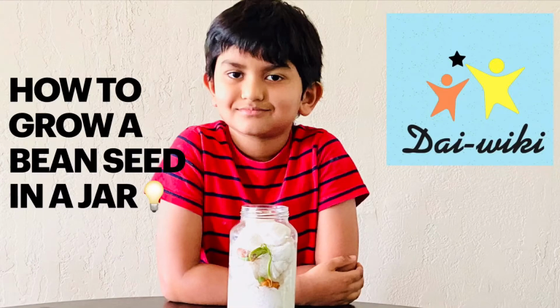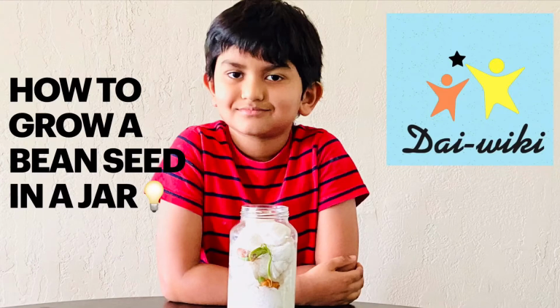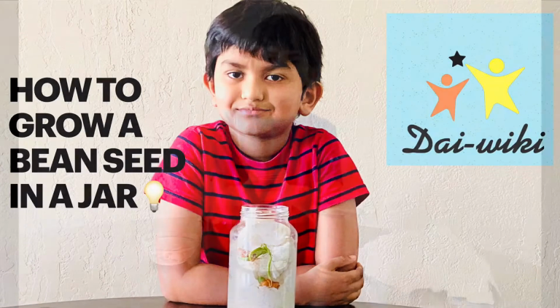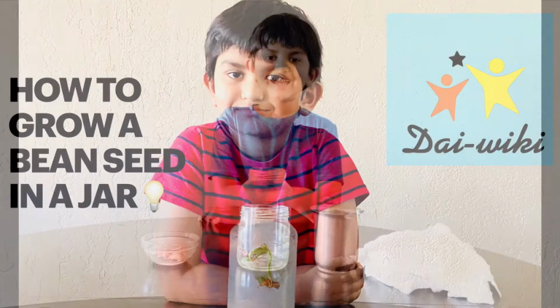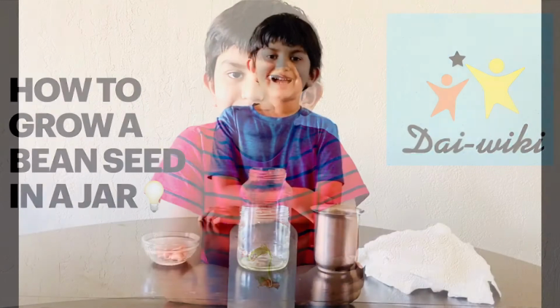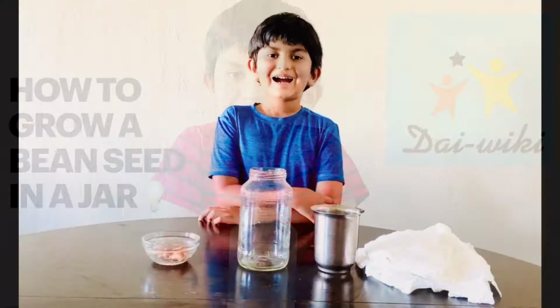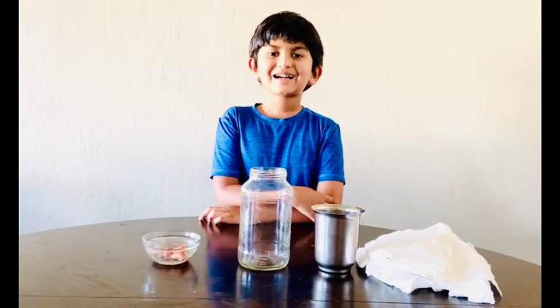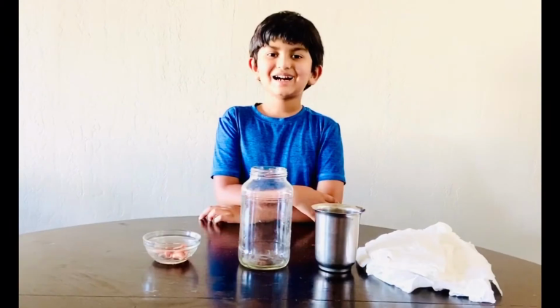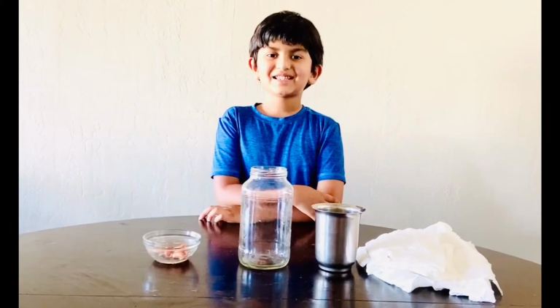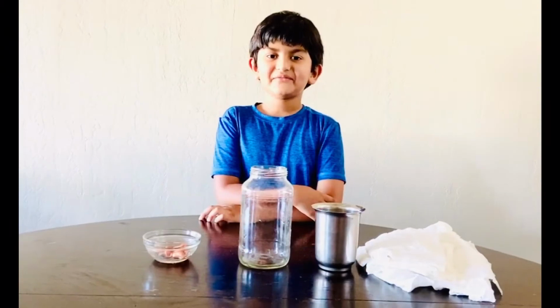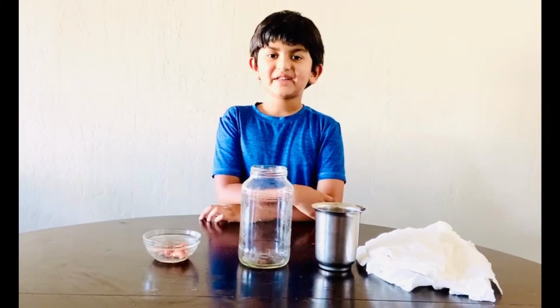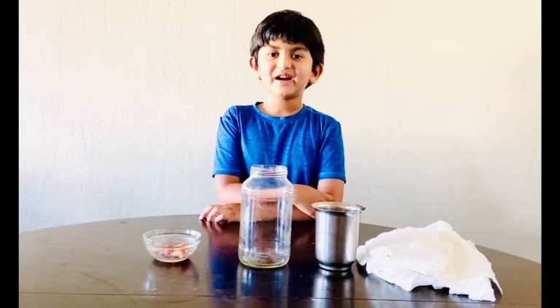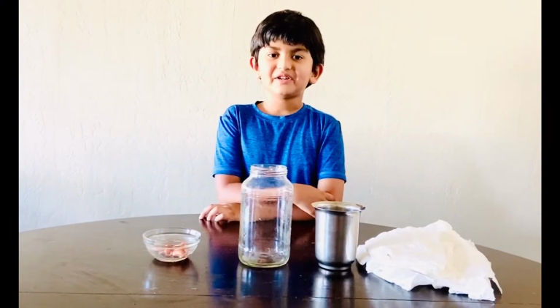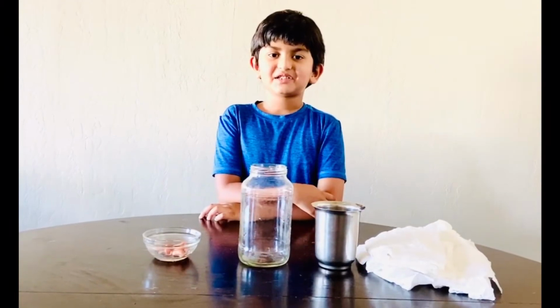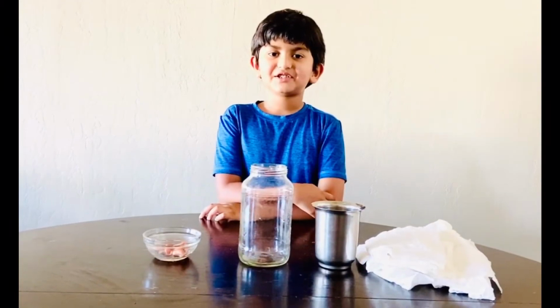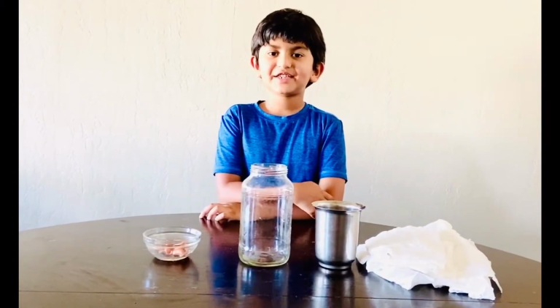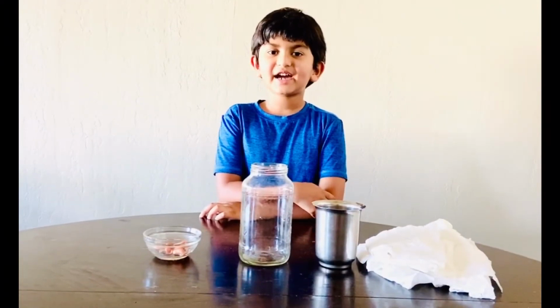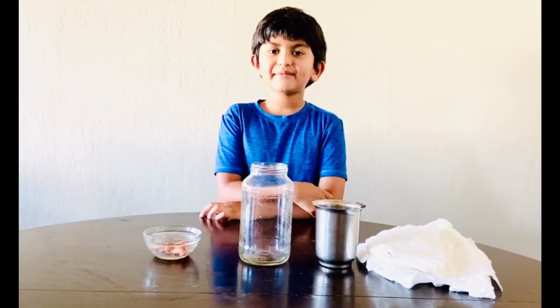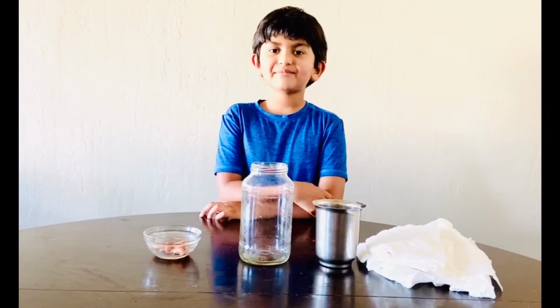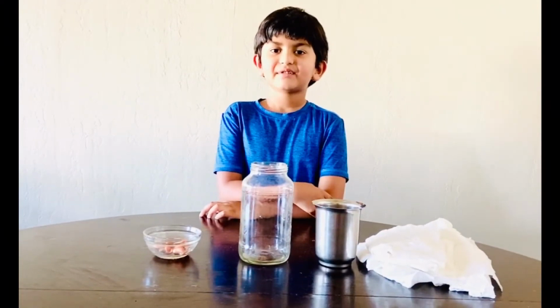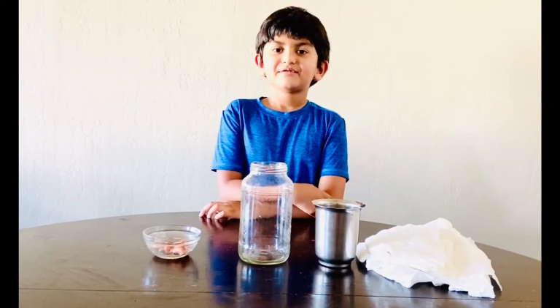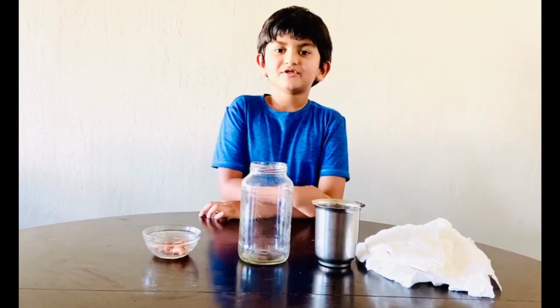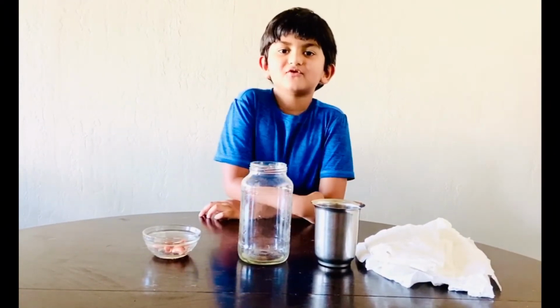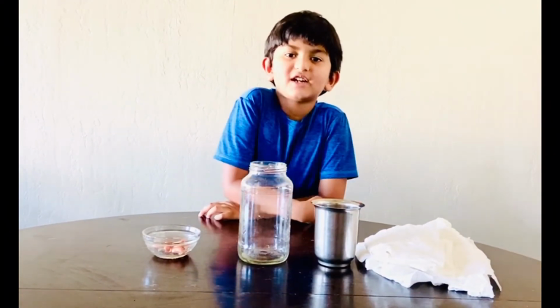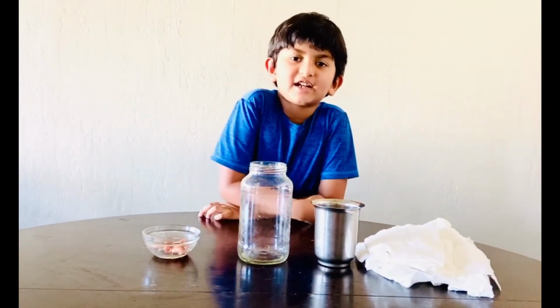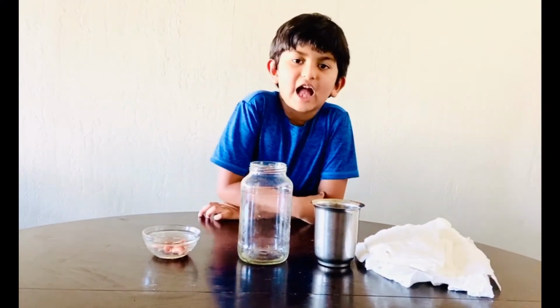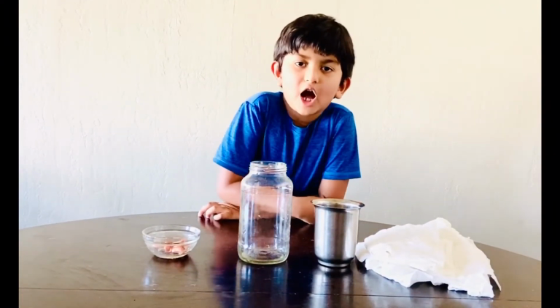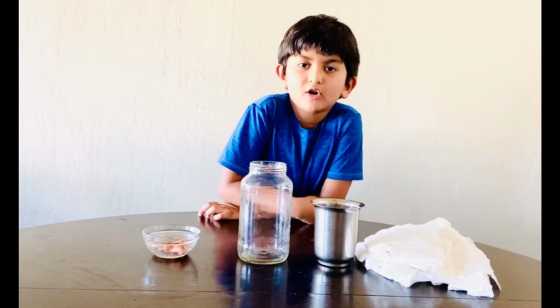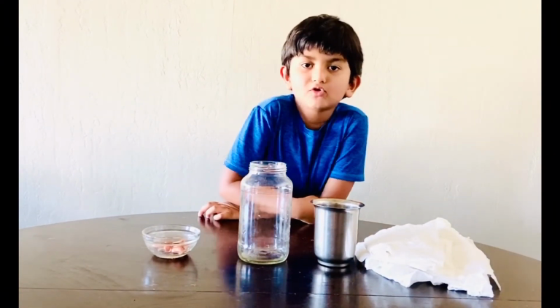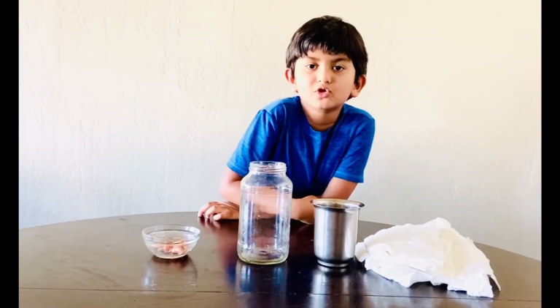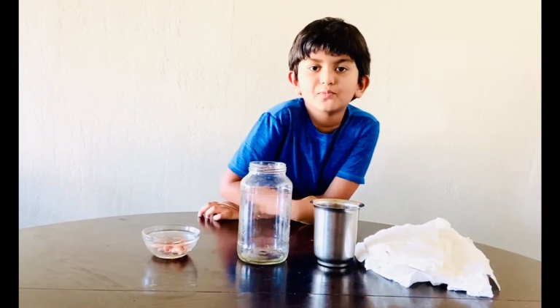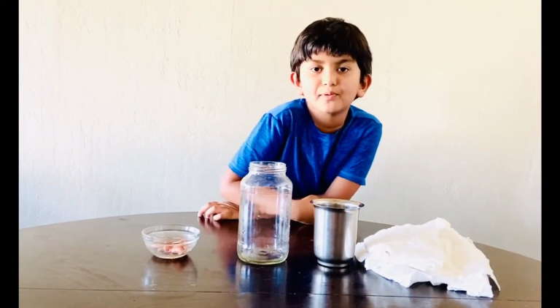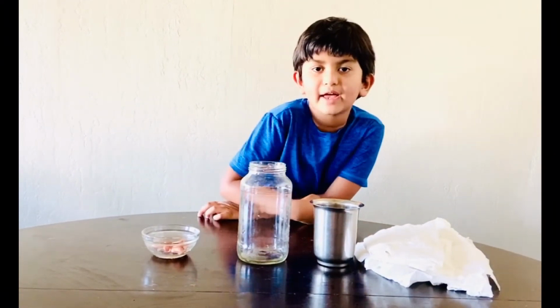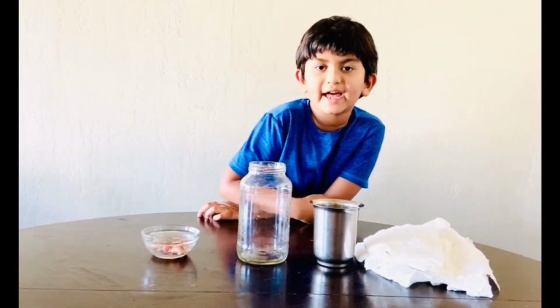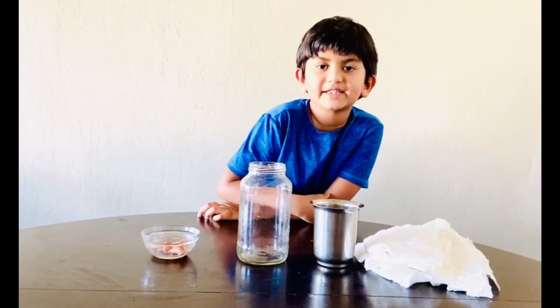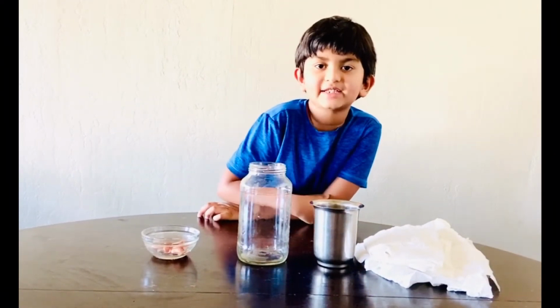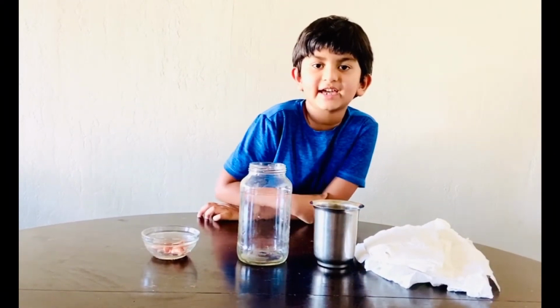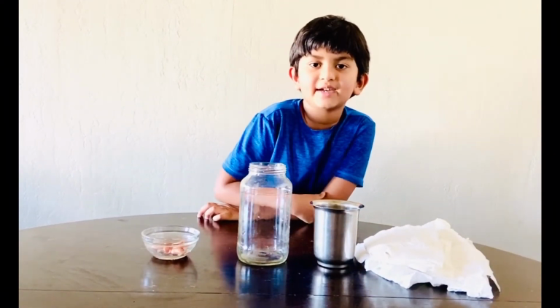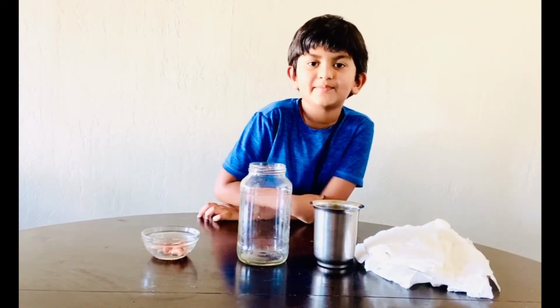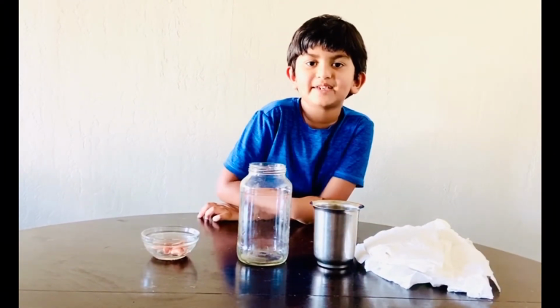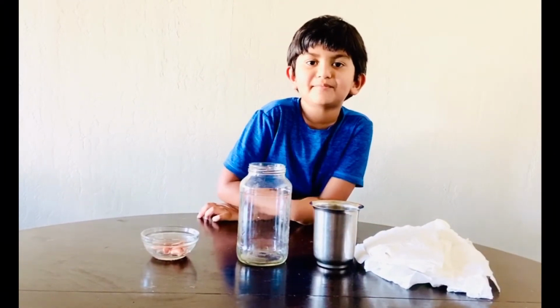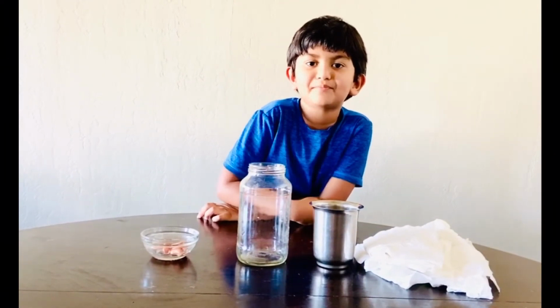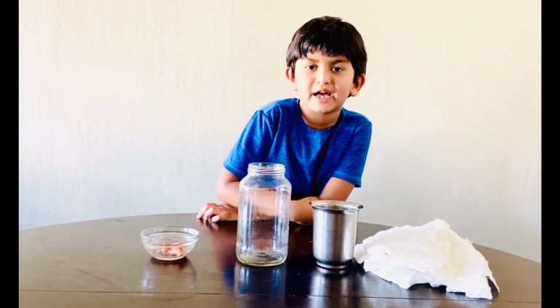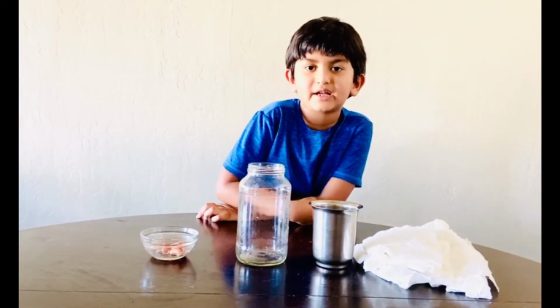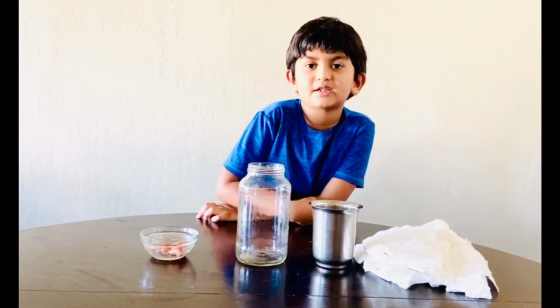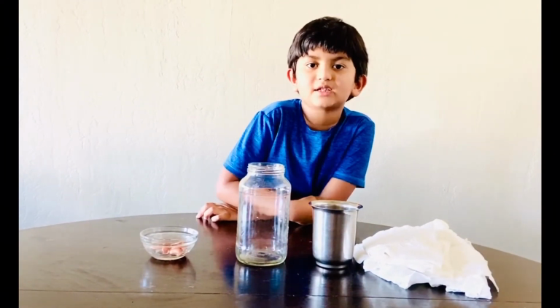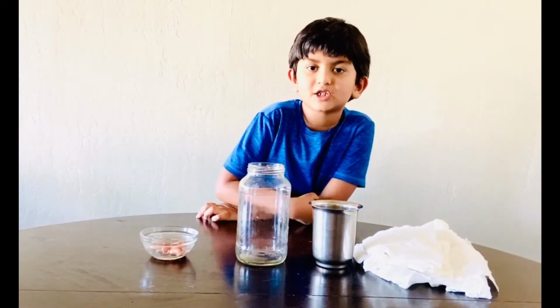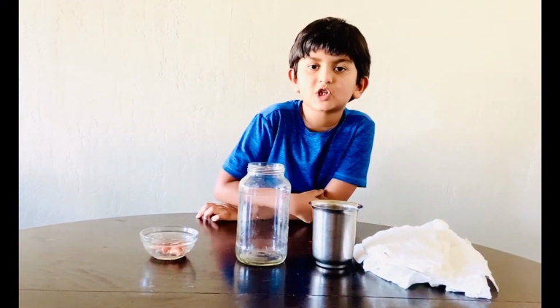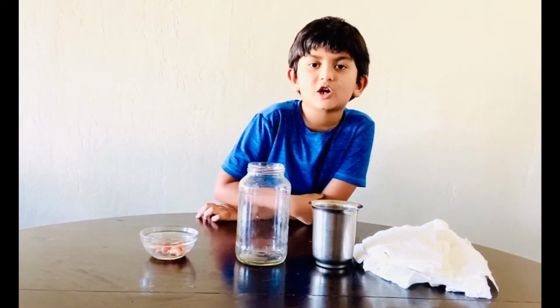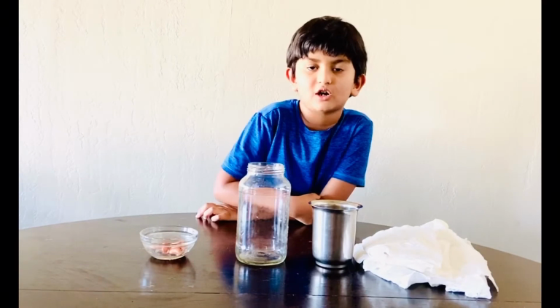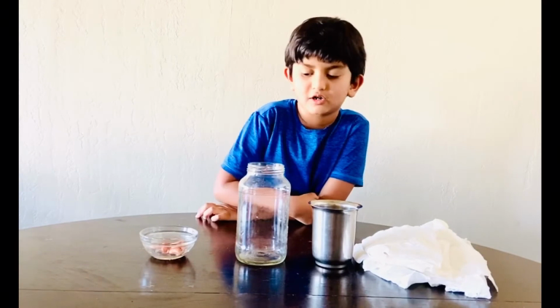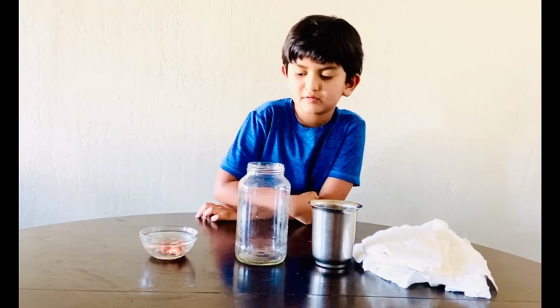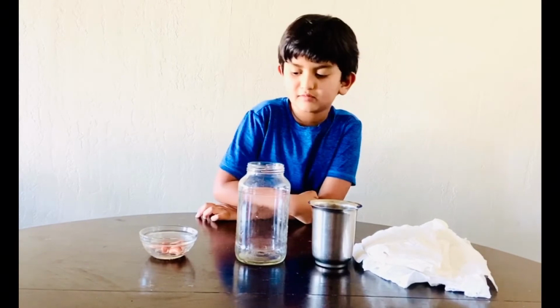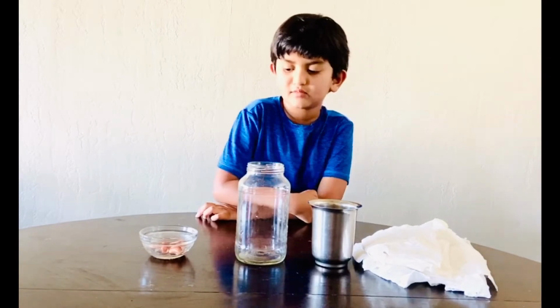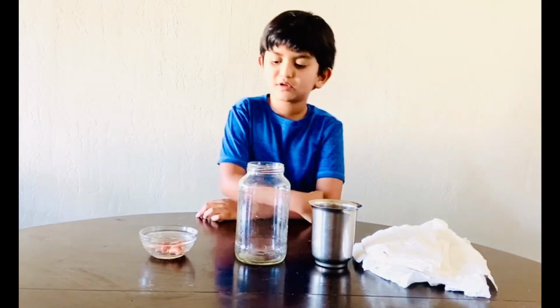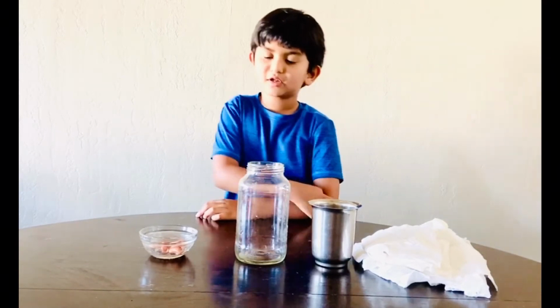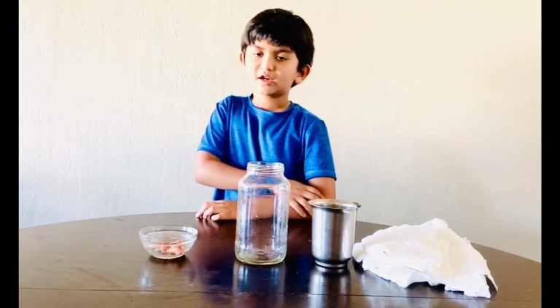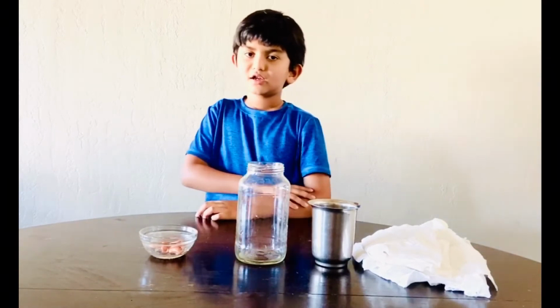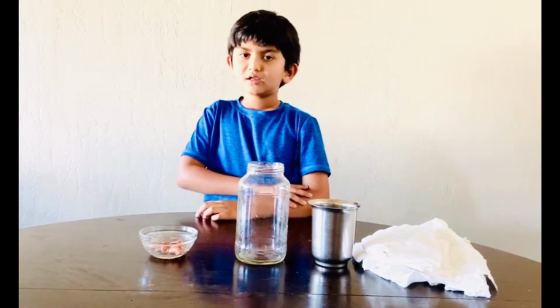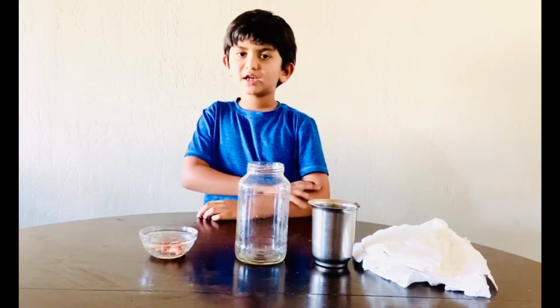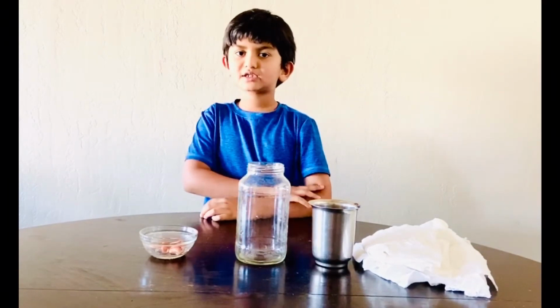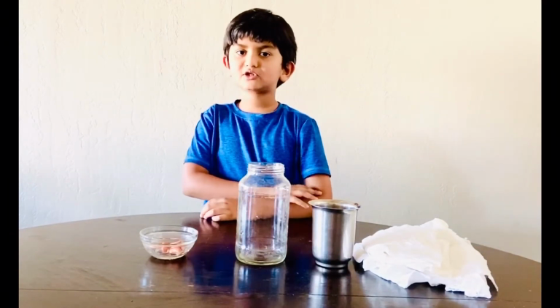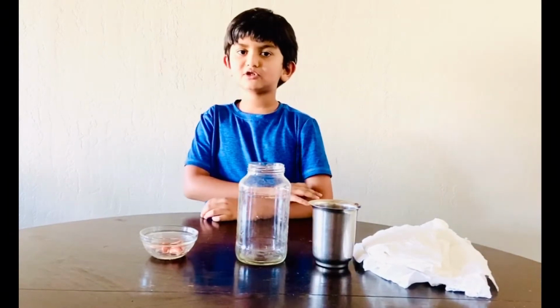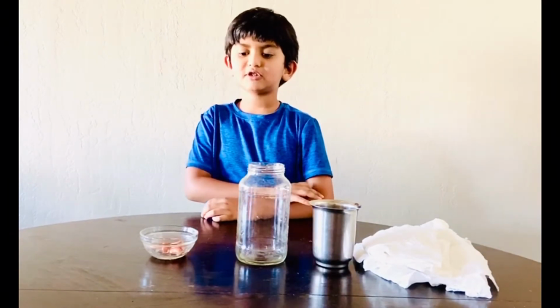Hi guys, I'm Dobby. Today I'm doing how to plant a bean plant in a jar. Let's do it.